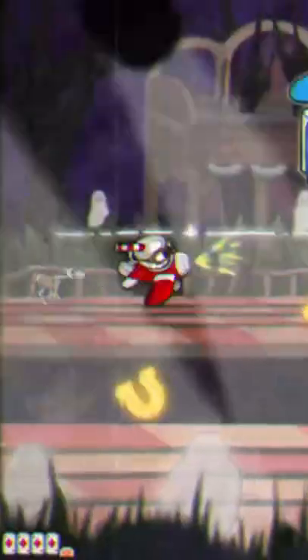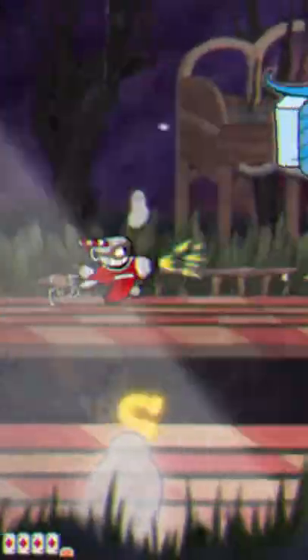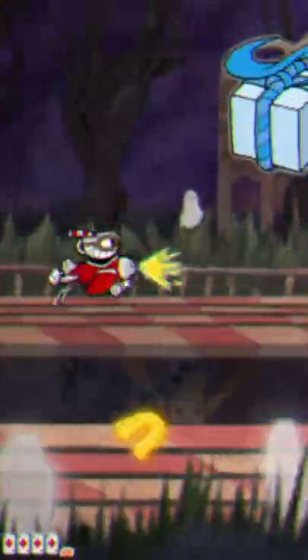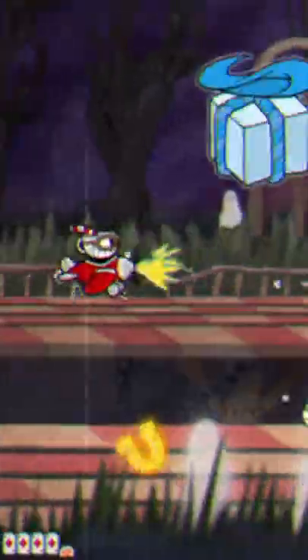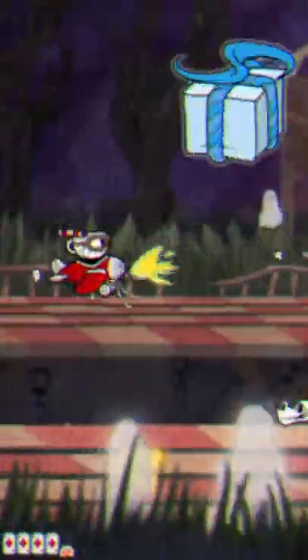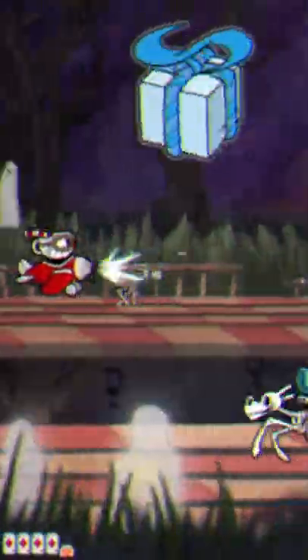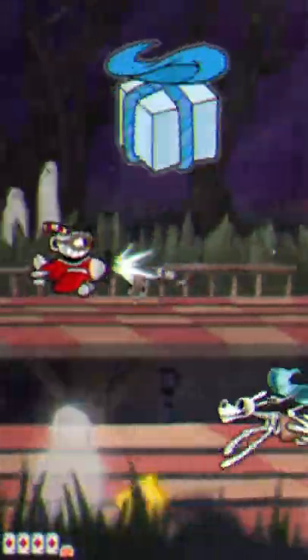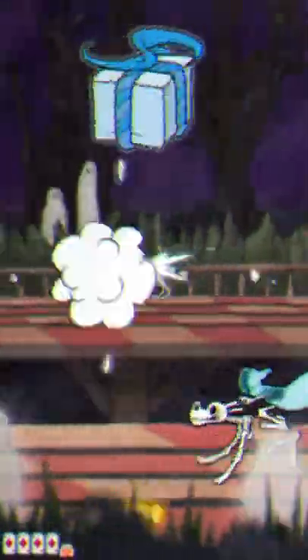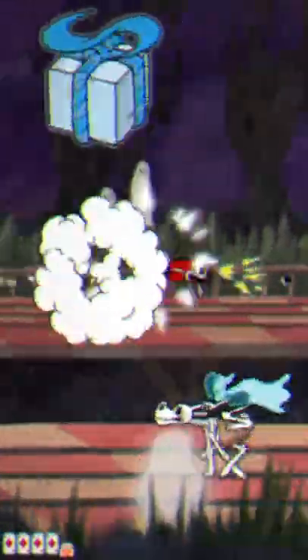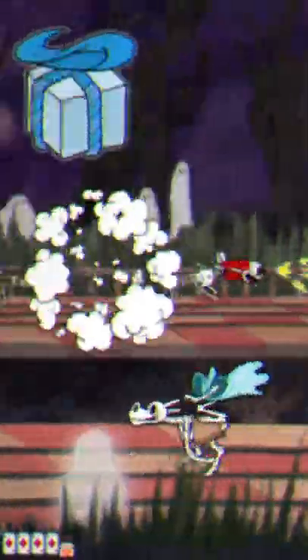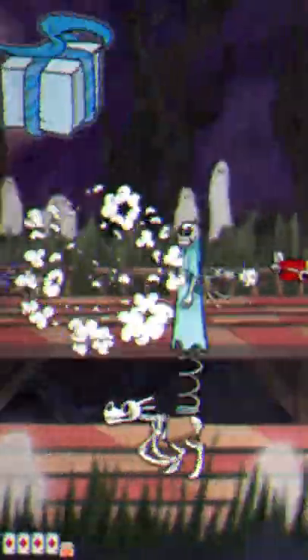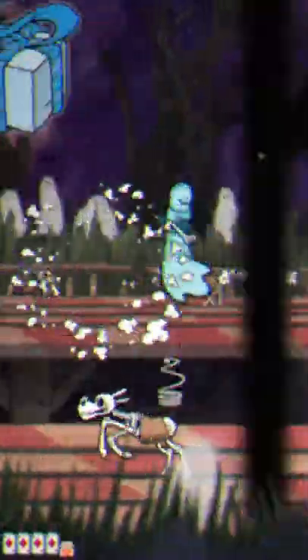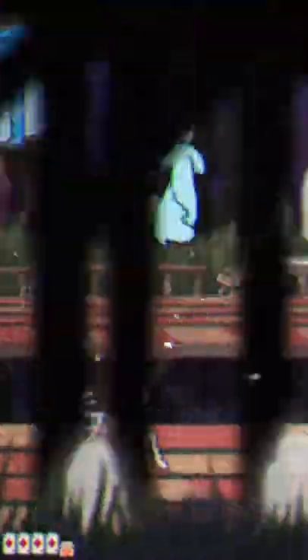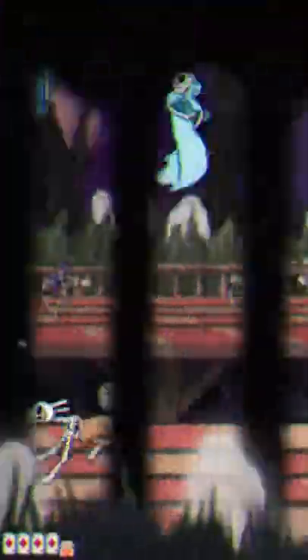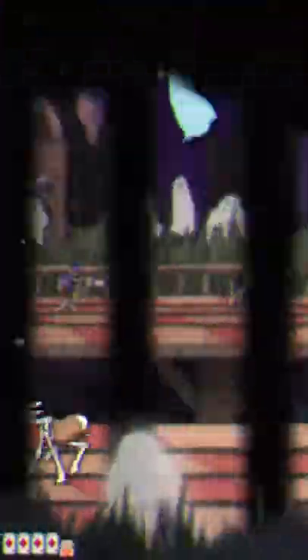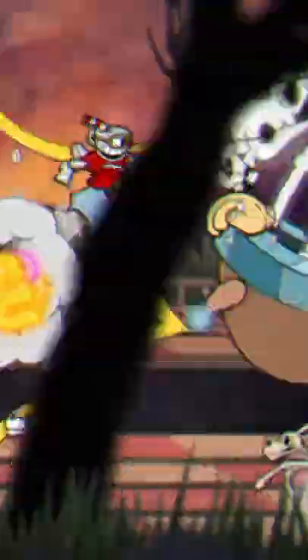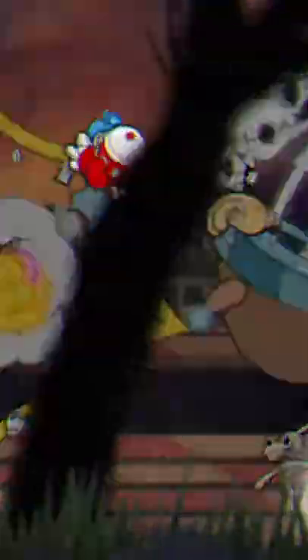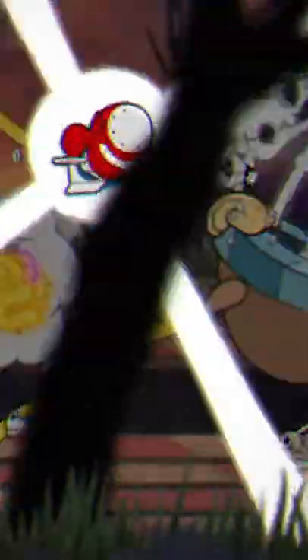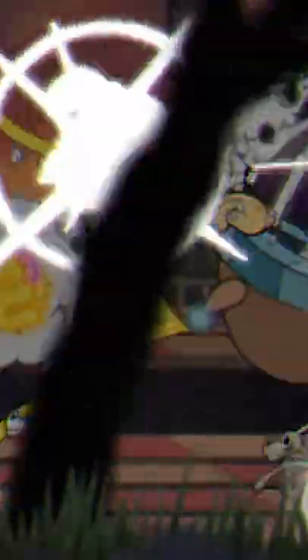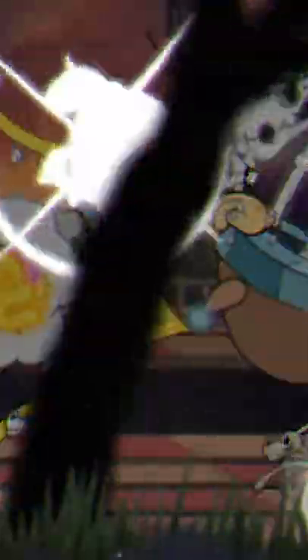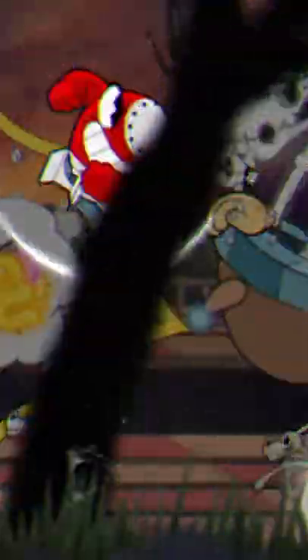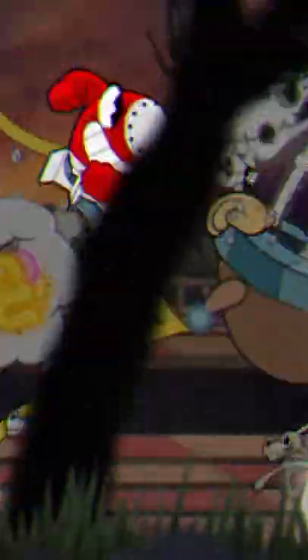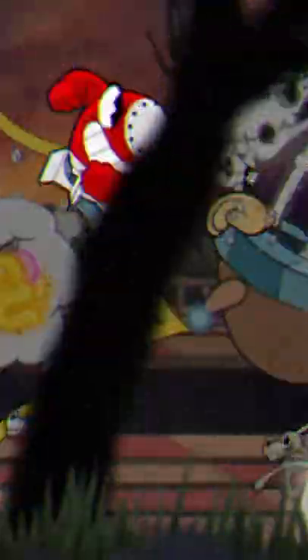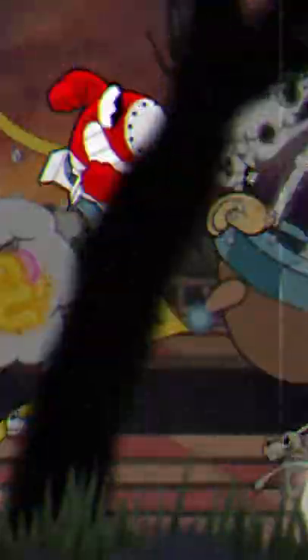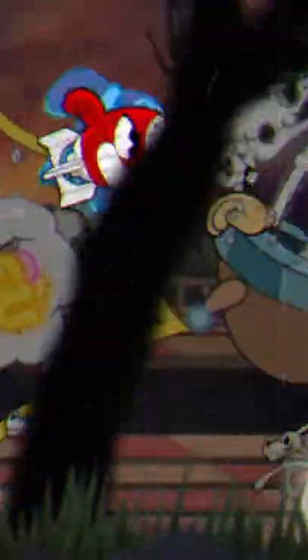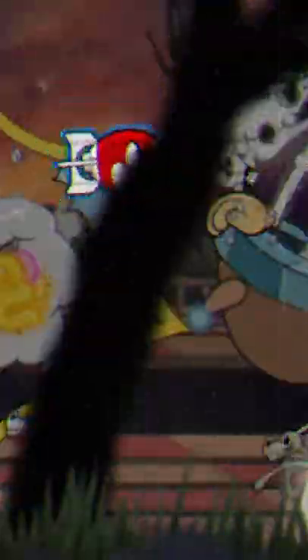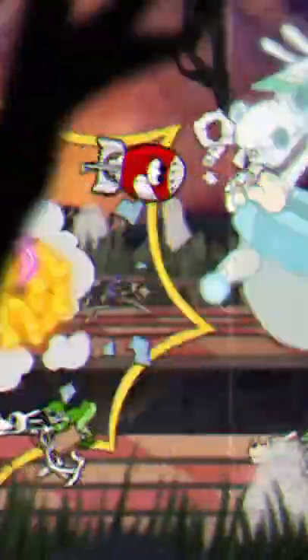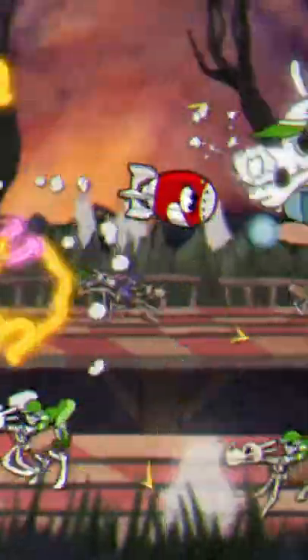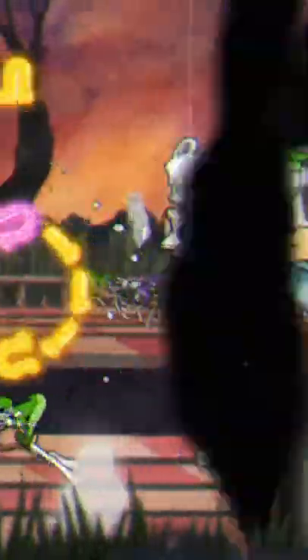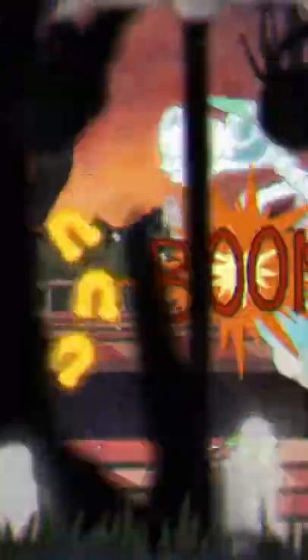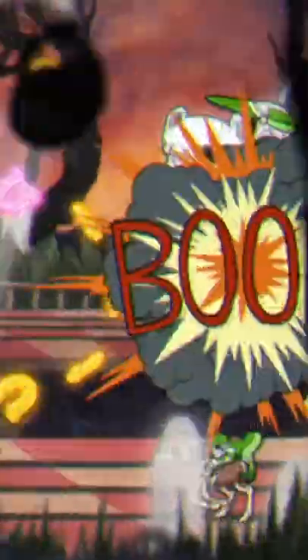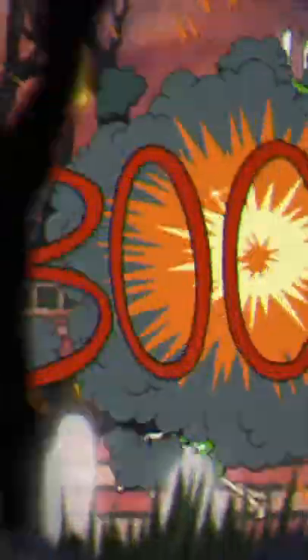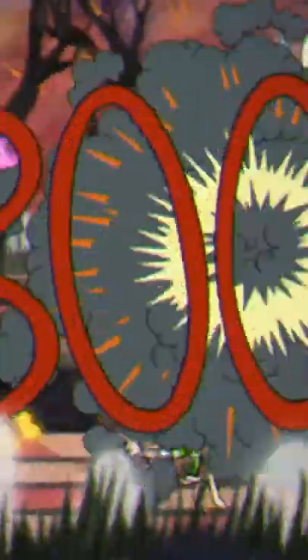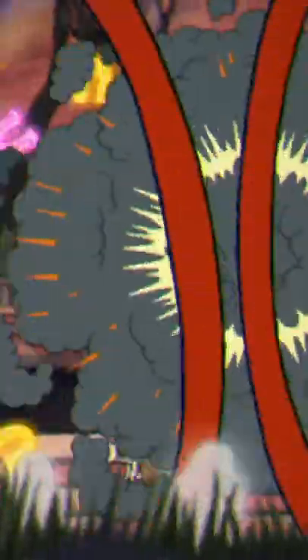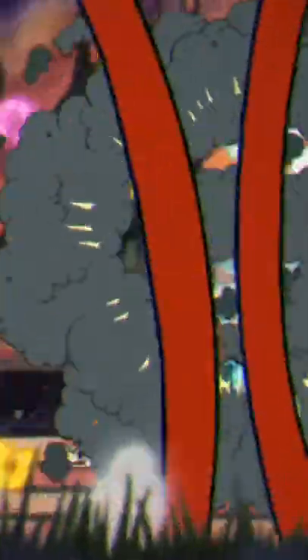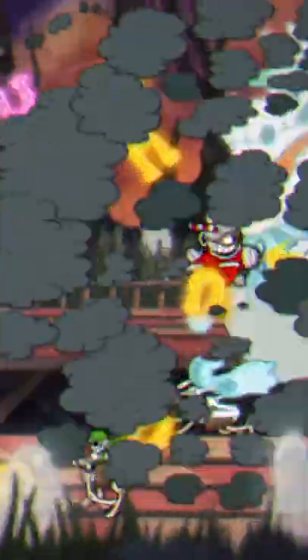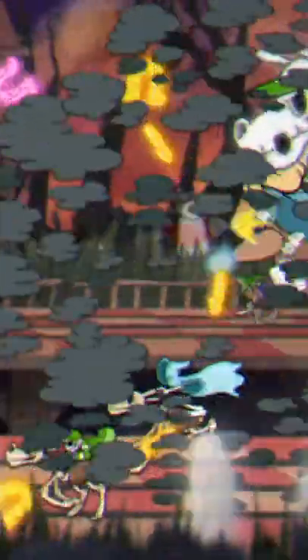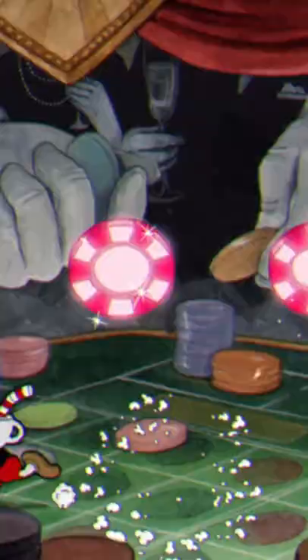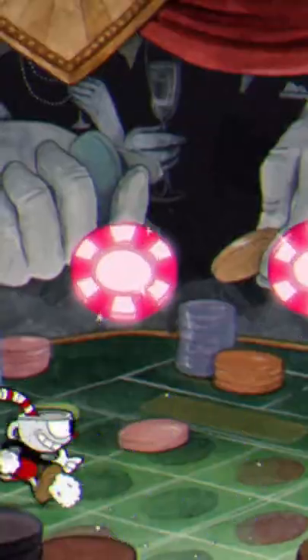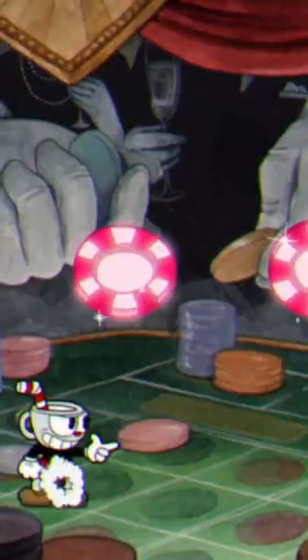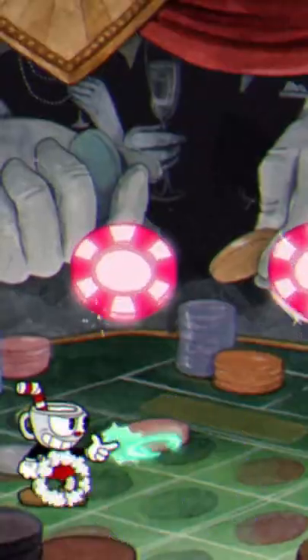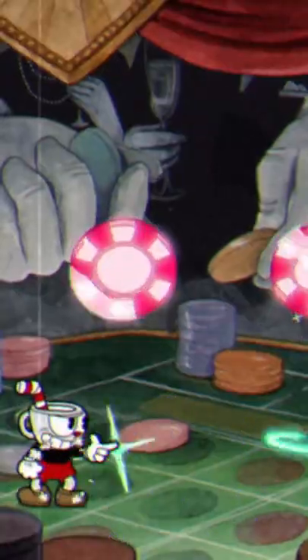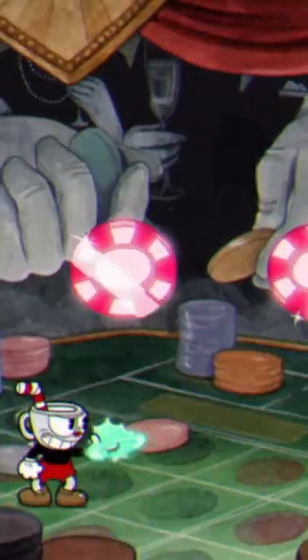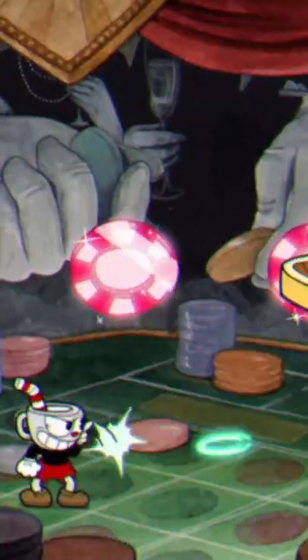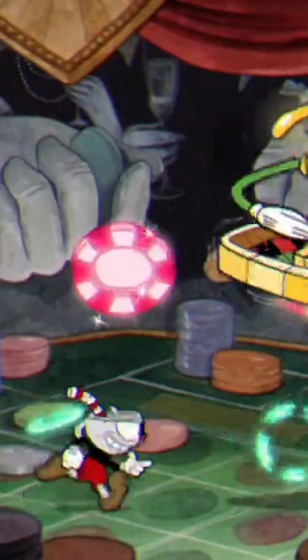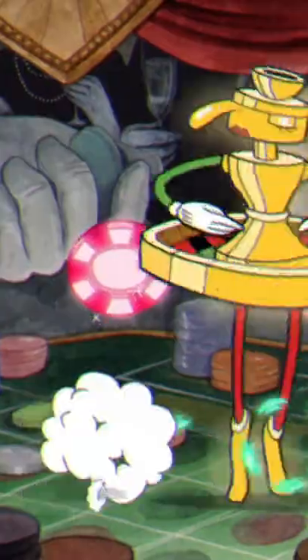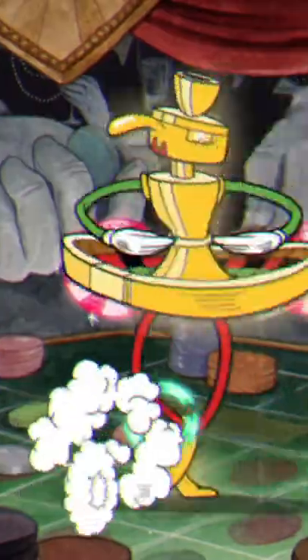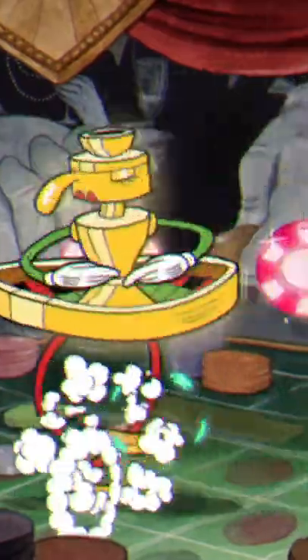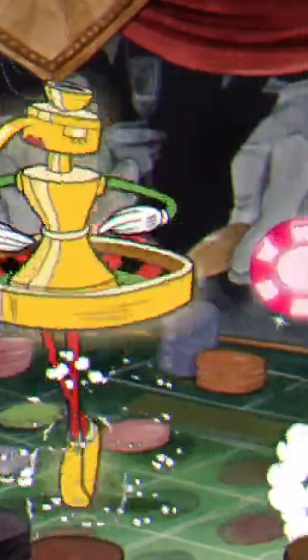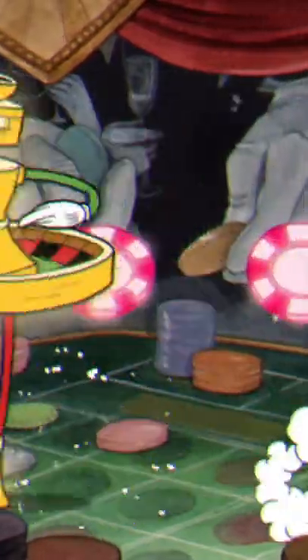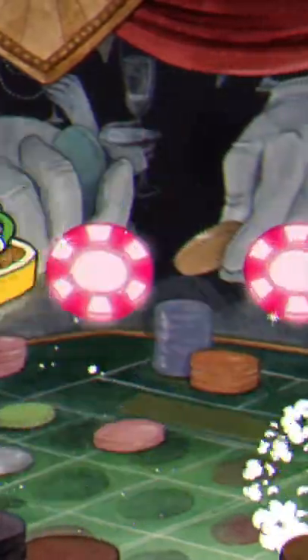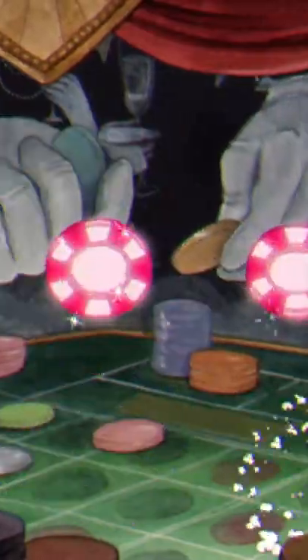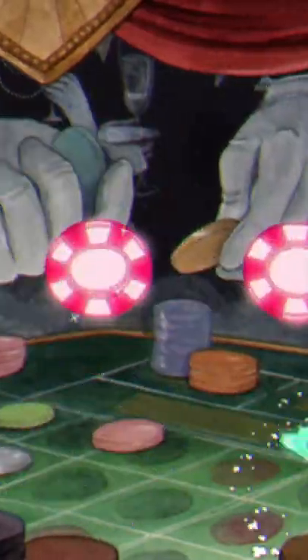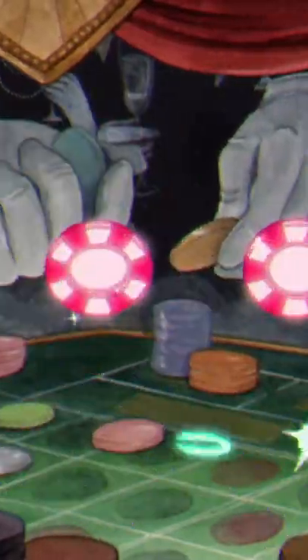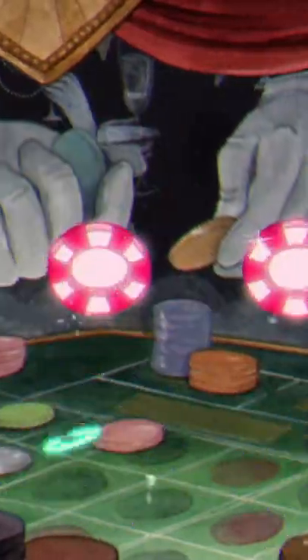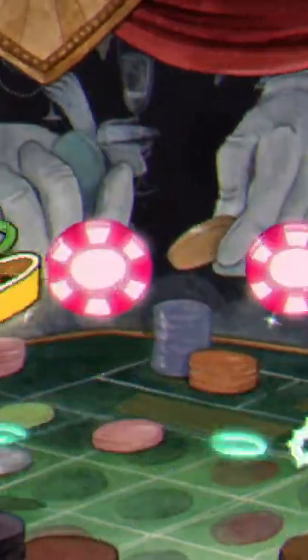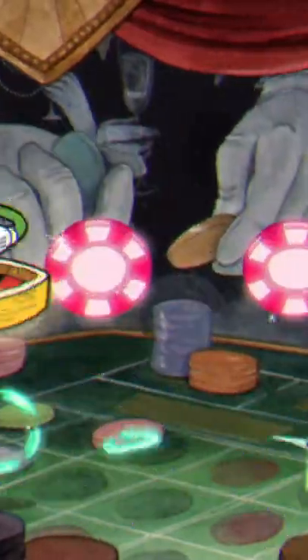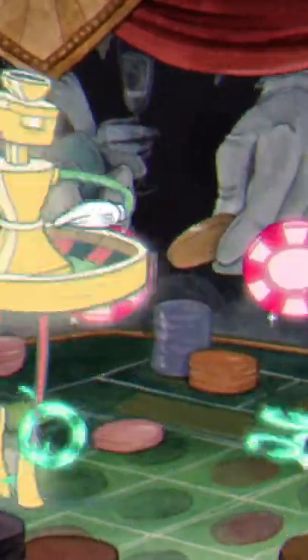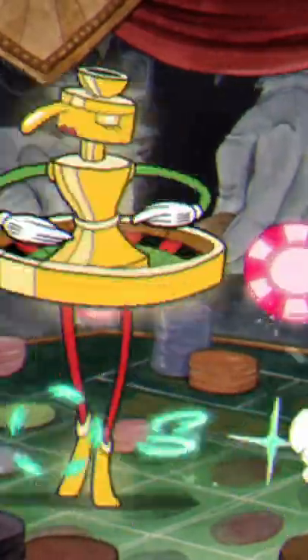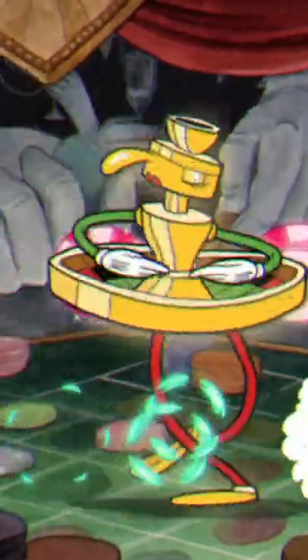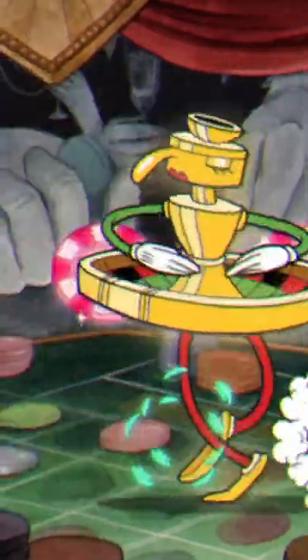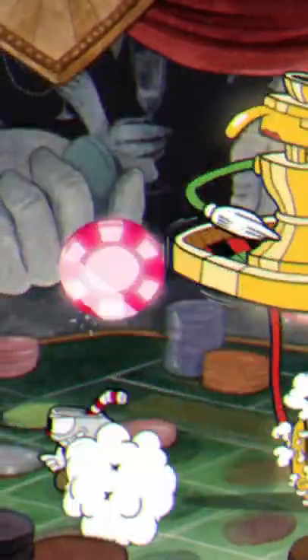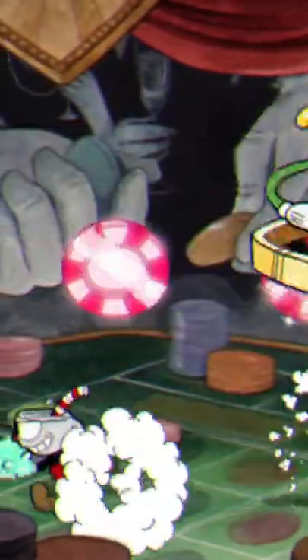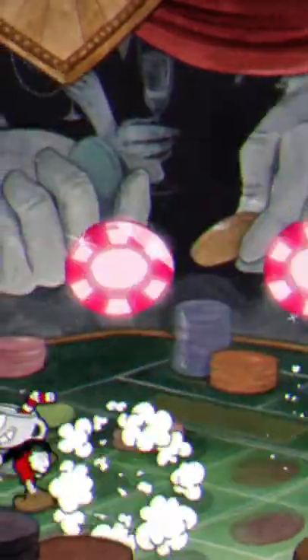For Fear Lap, stick to the back of the stage and use your miniguns and super as much as possible. For Pirouette, use the roundabout and dash through her legs.